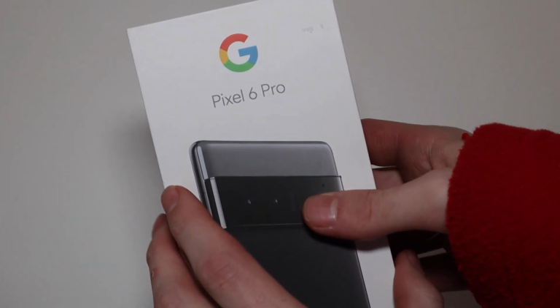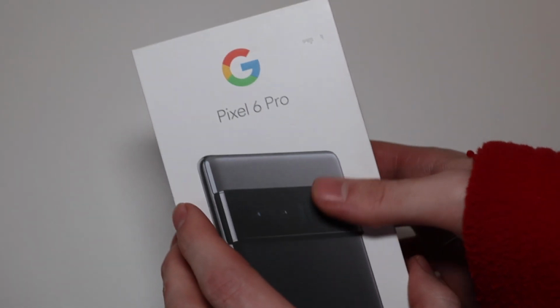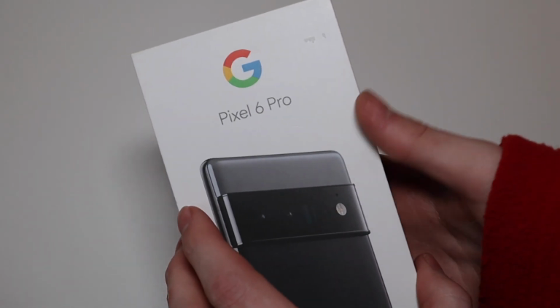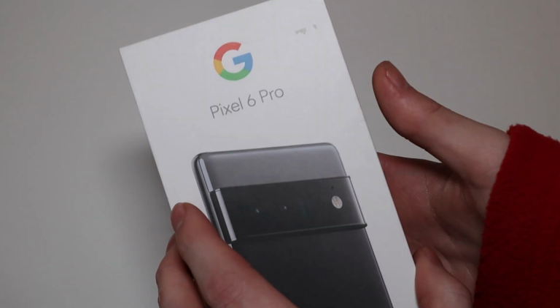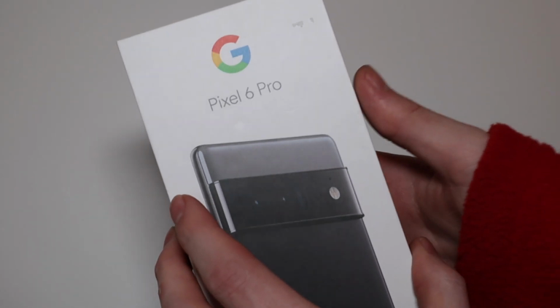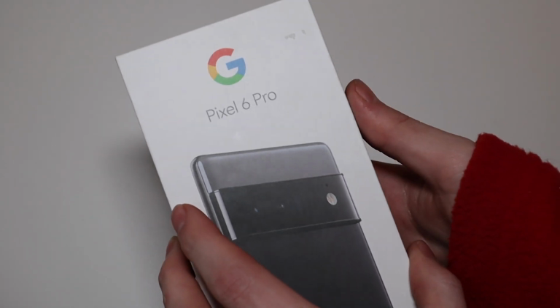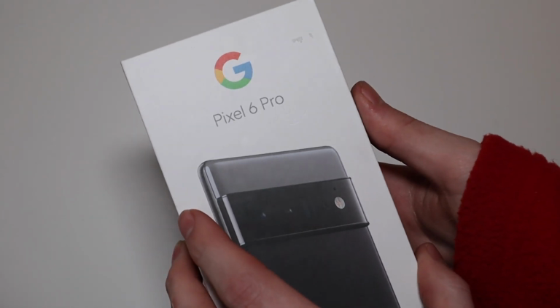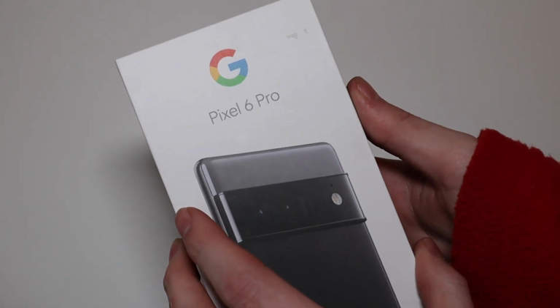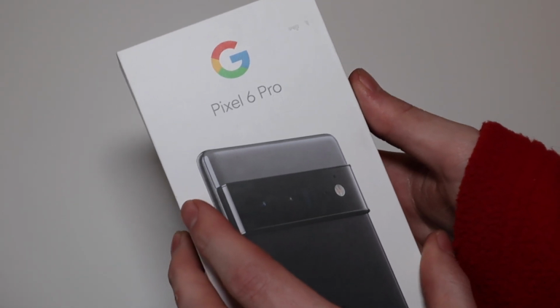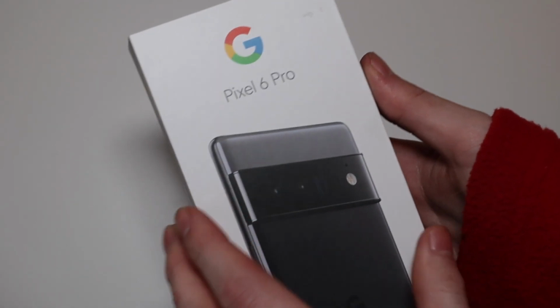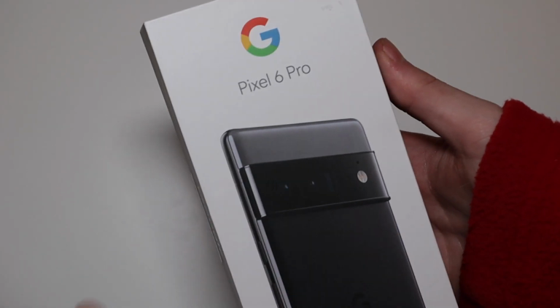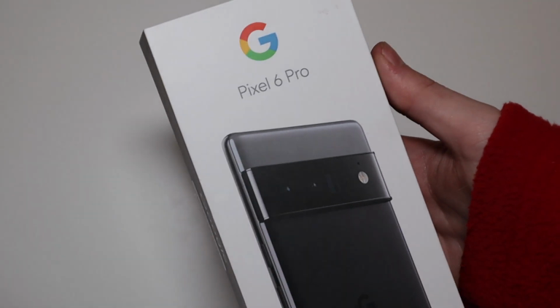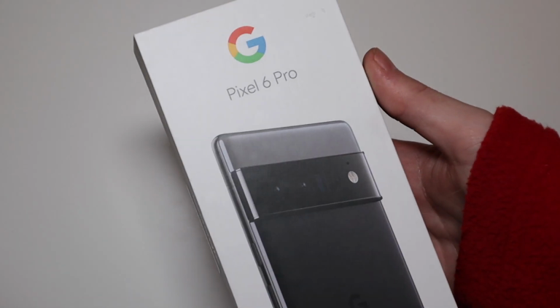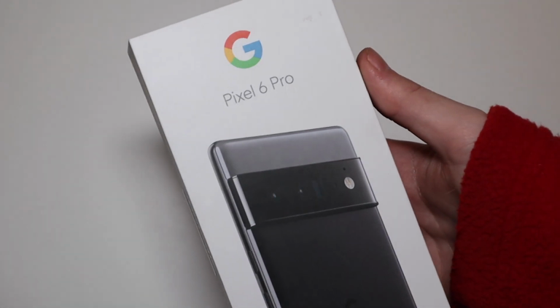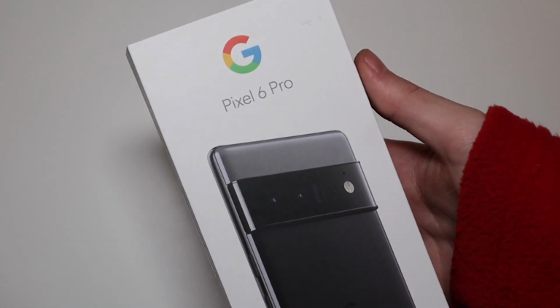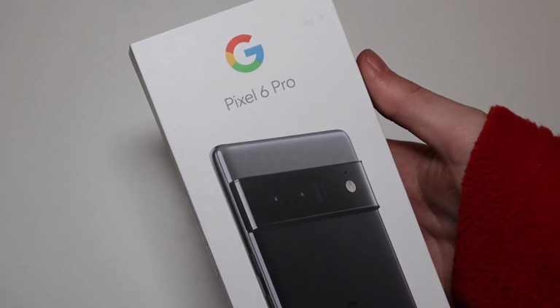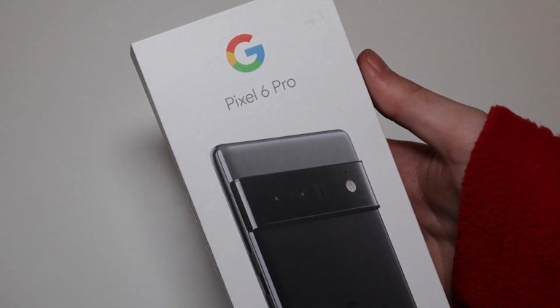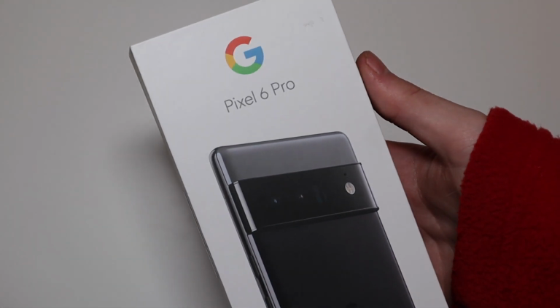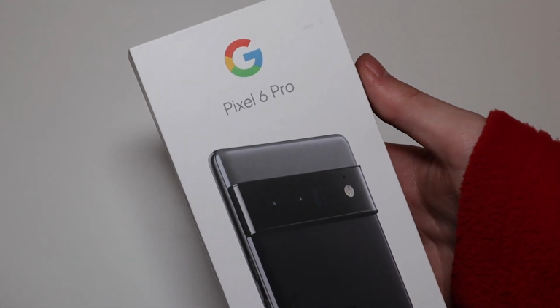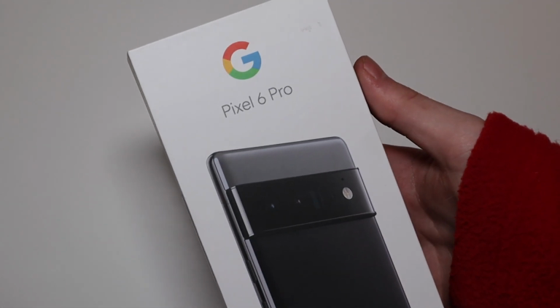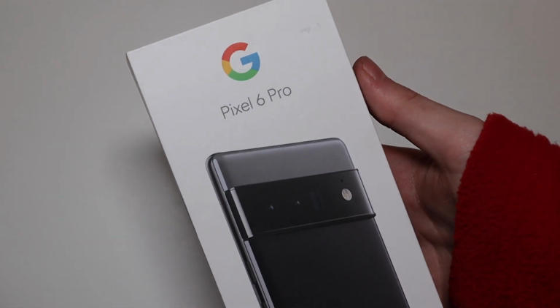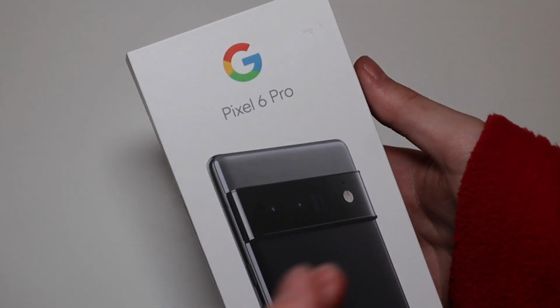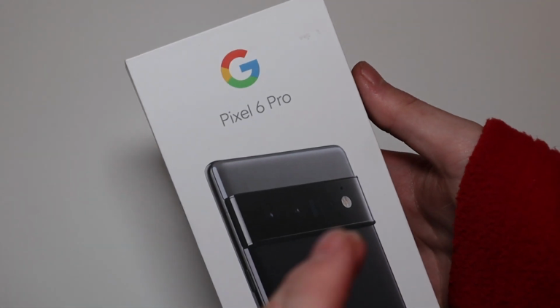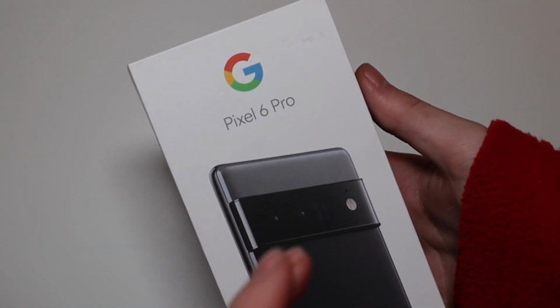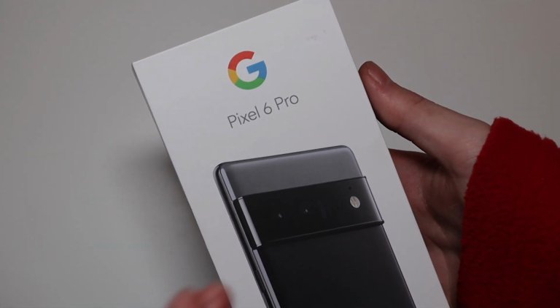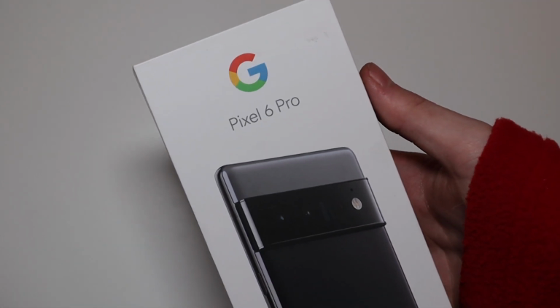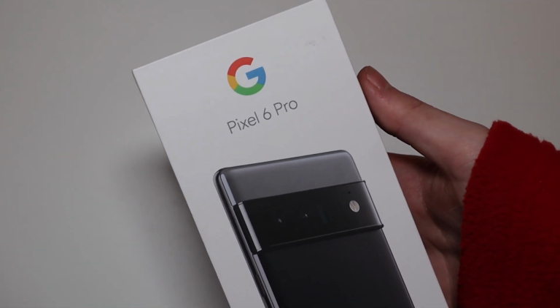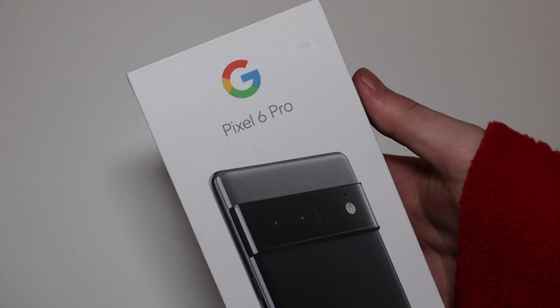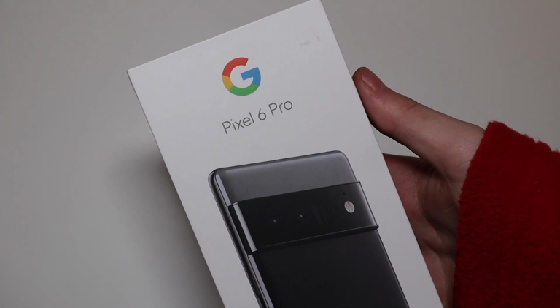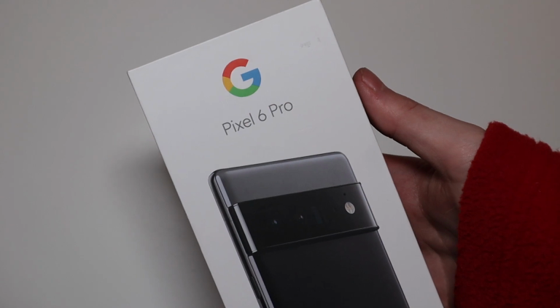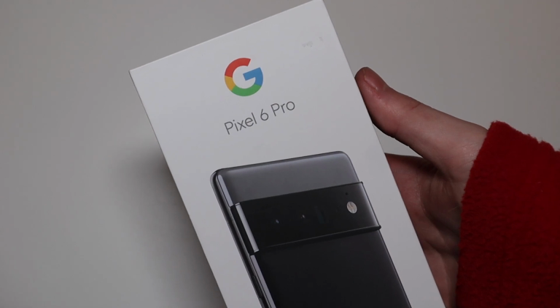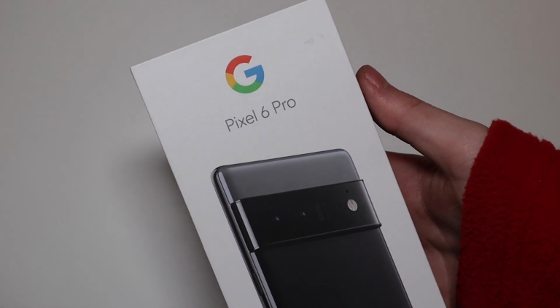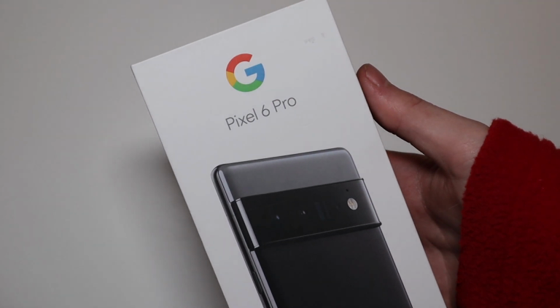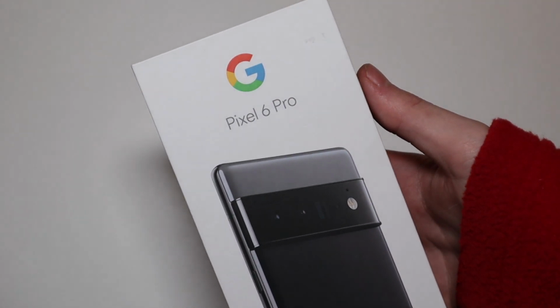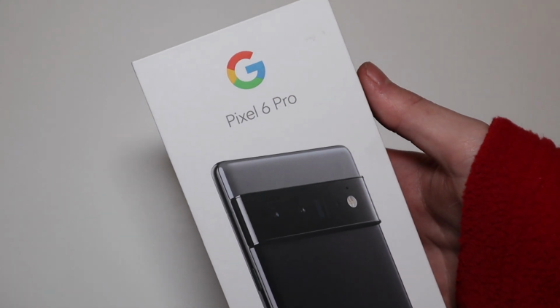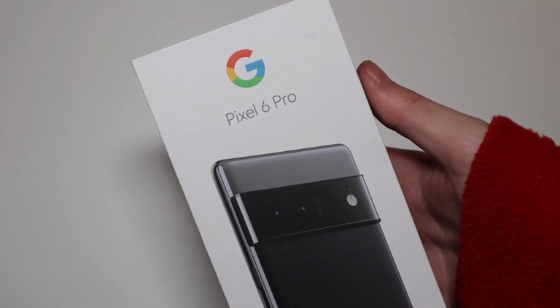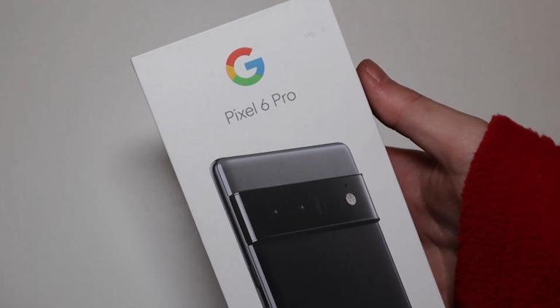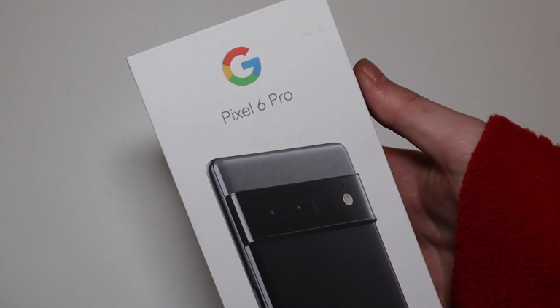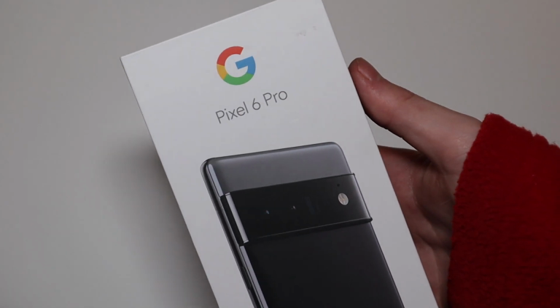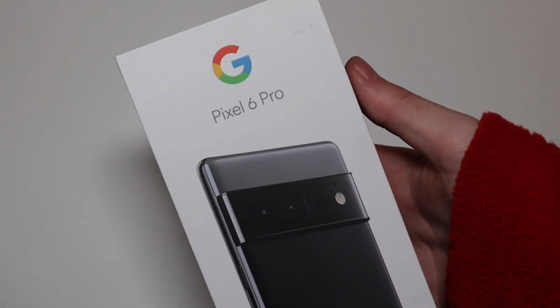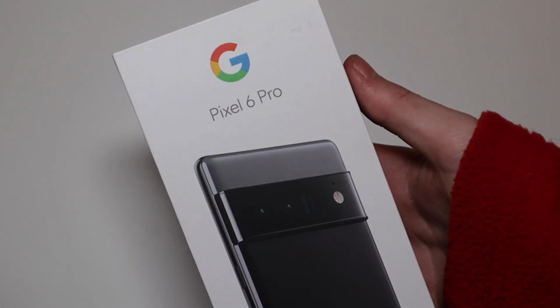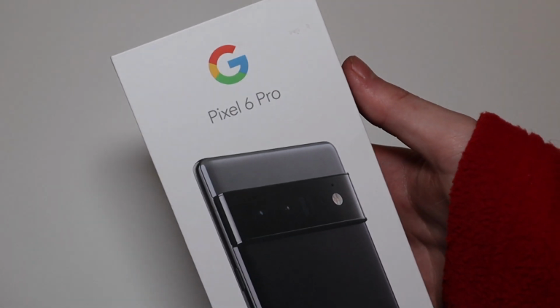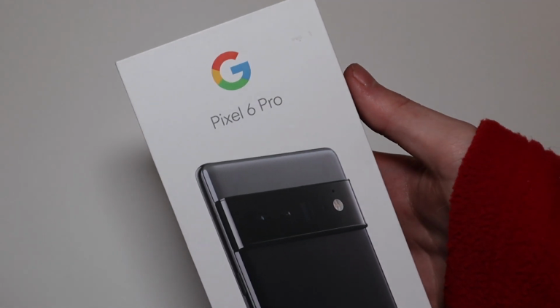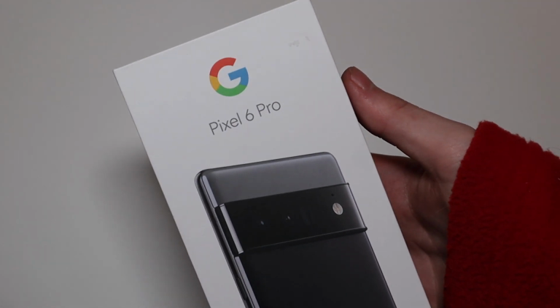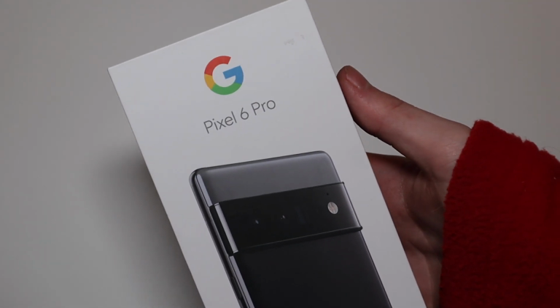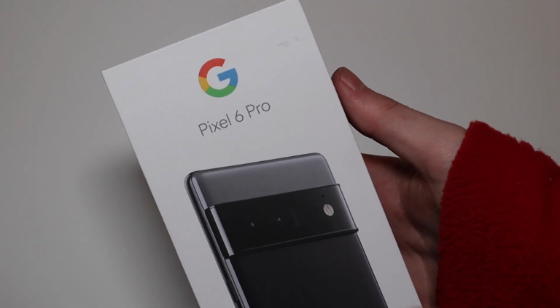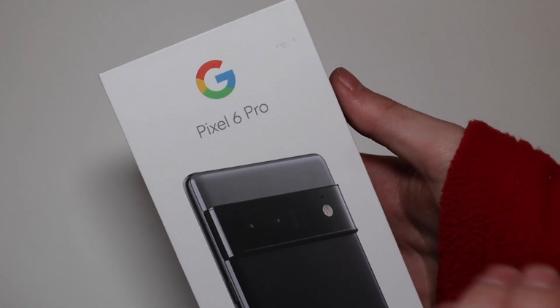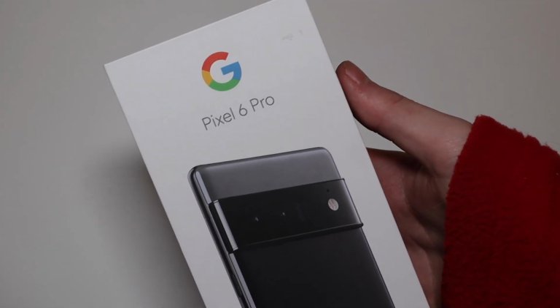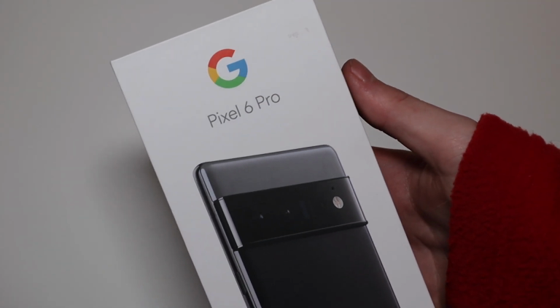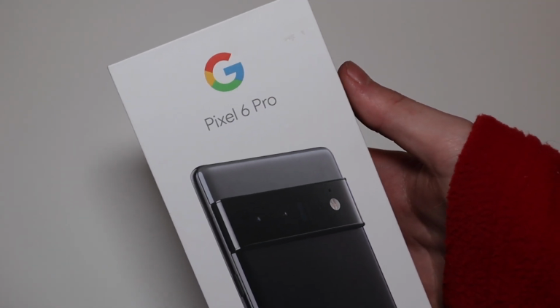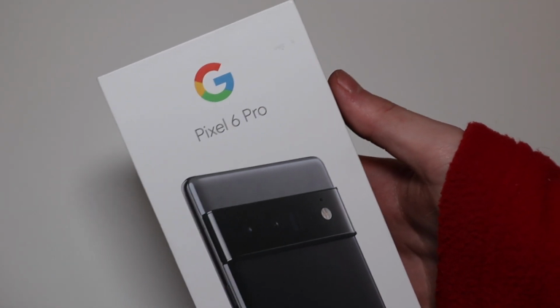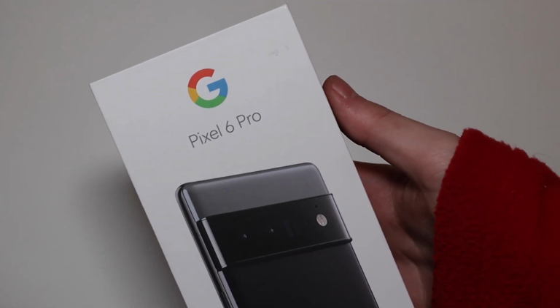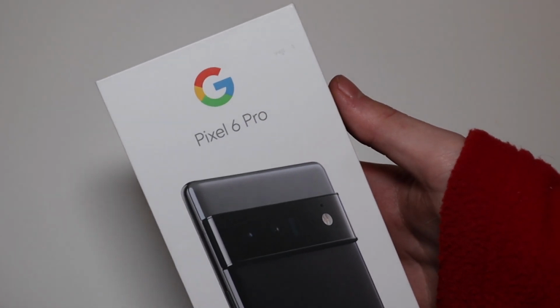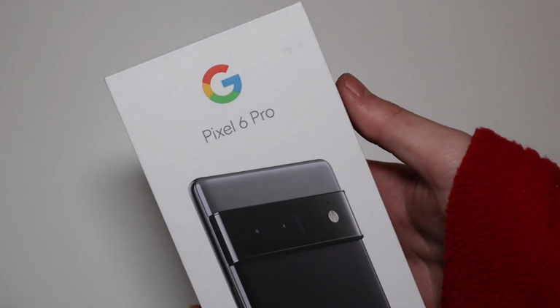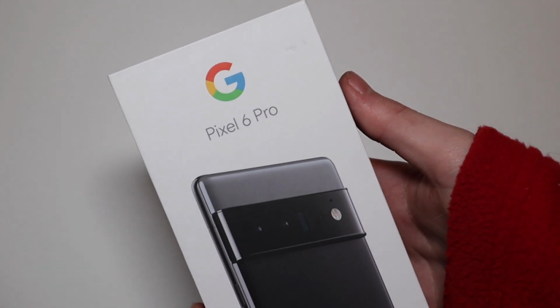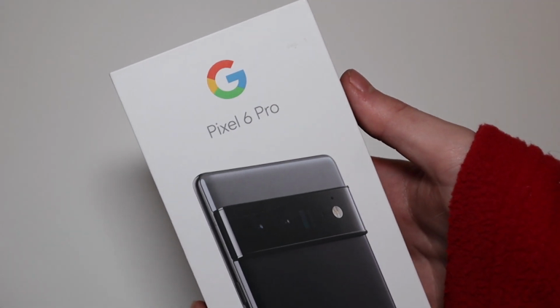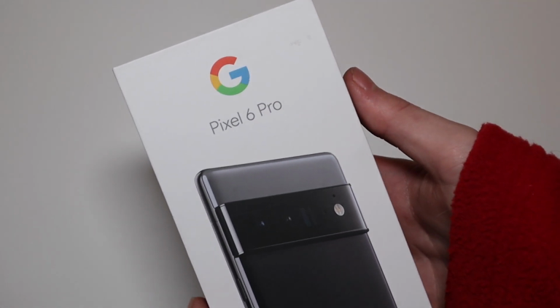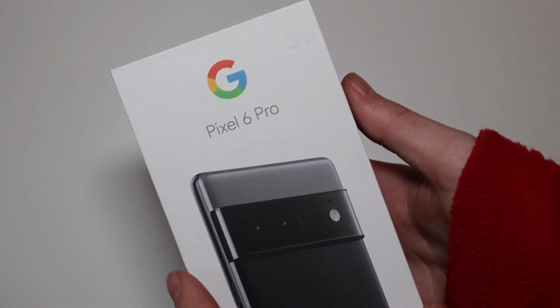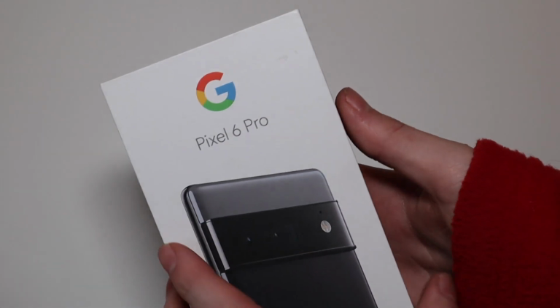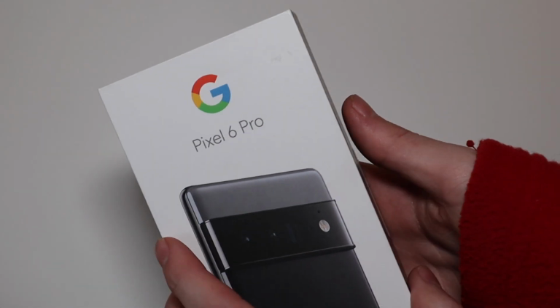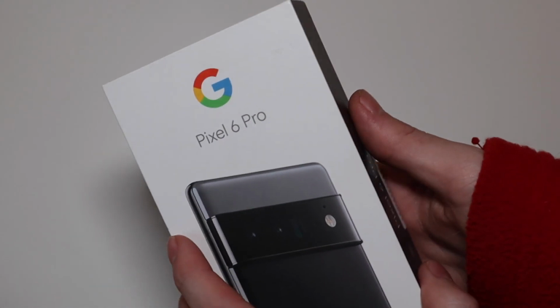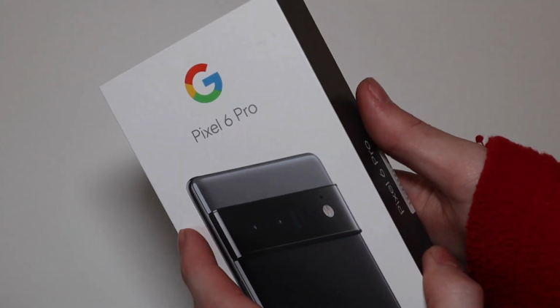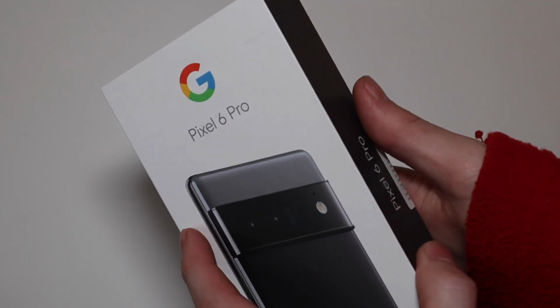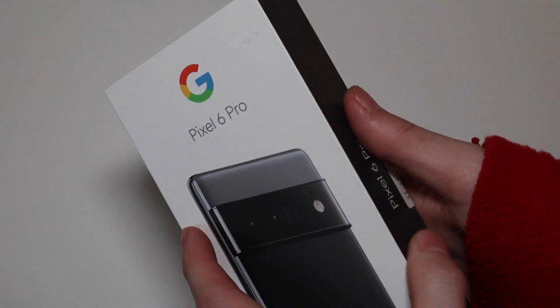So I think I'm going to be going over to the Pixel again and letting the Flip go. This is just going to be an unboxing, and then we will have some more videos shortly after I get it set up.